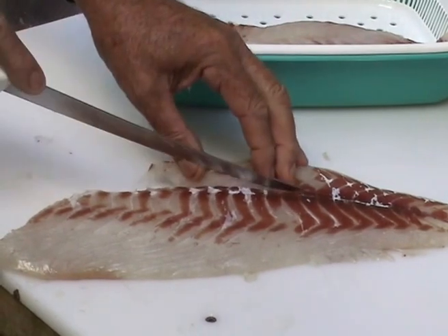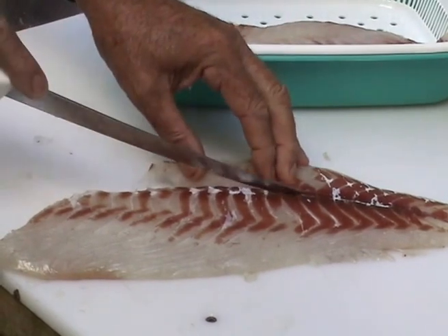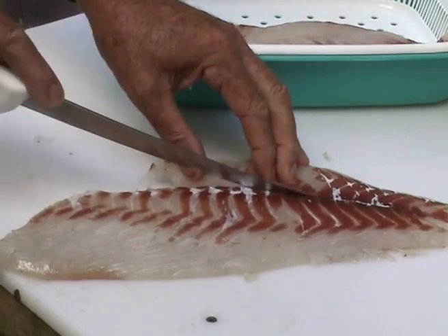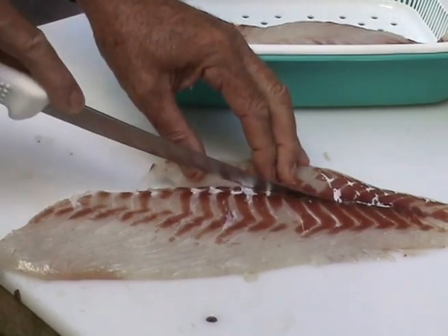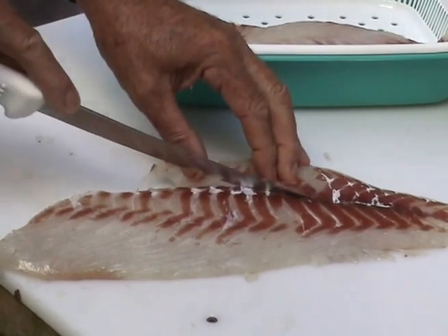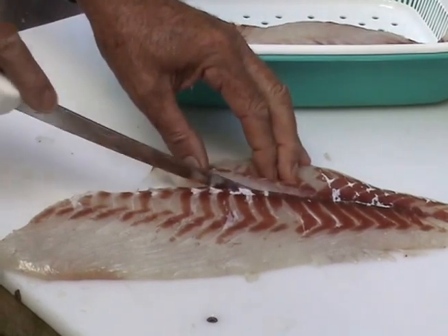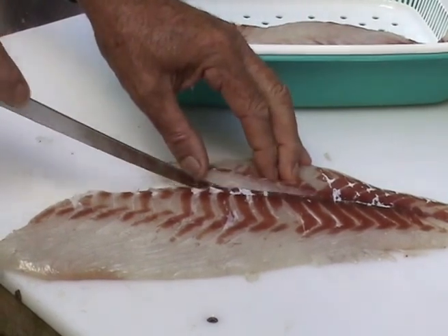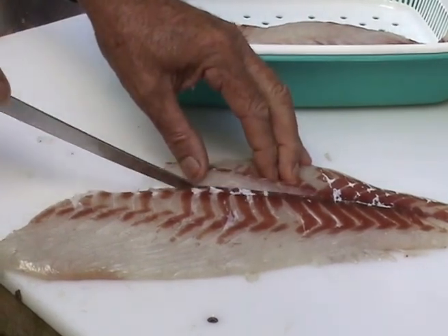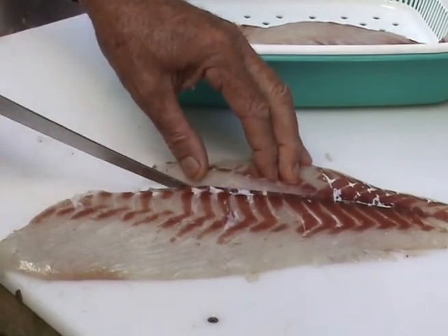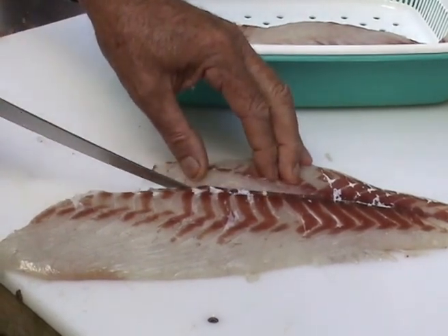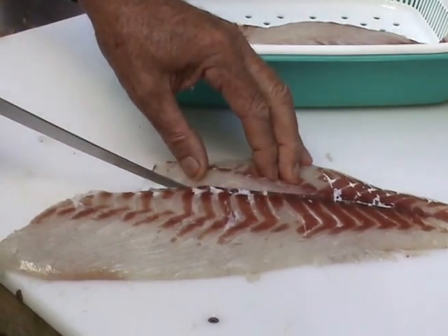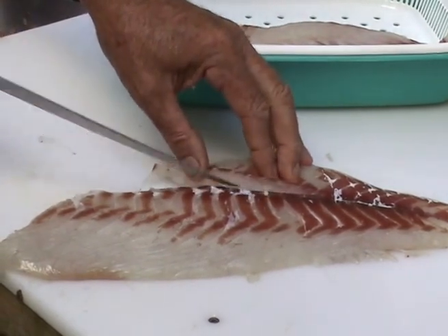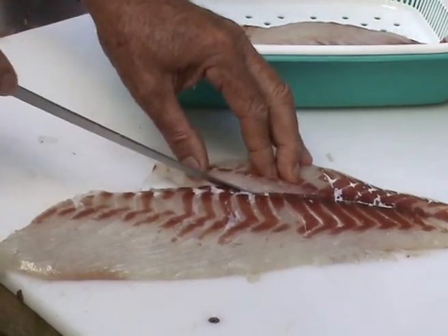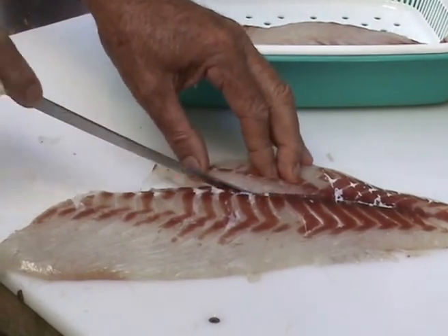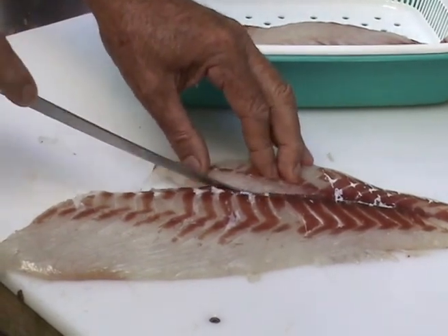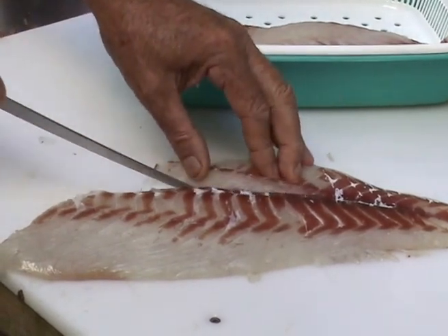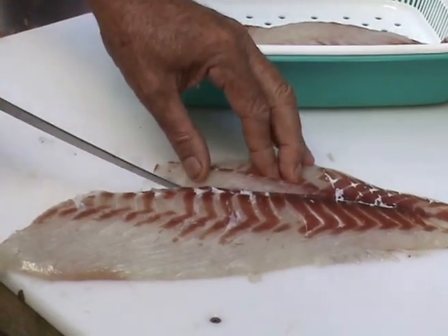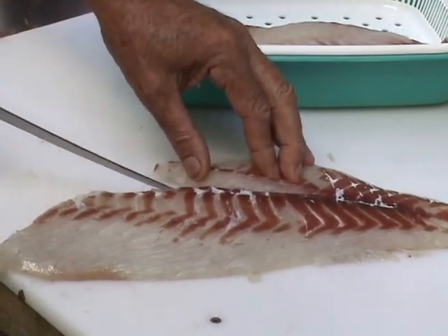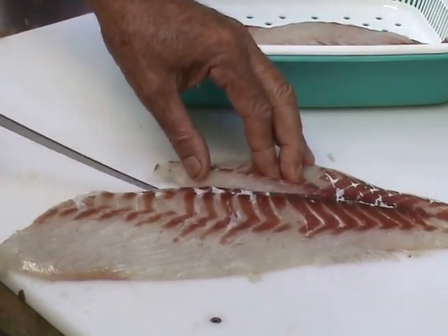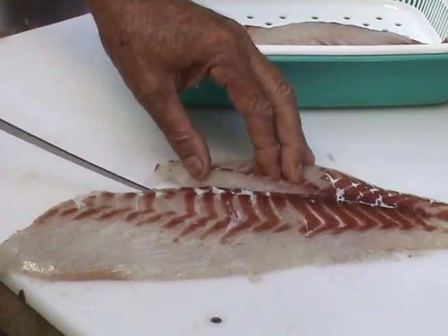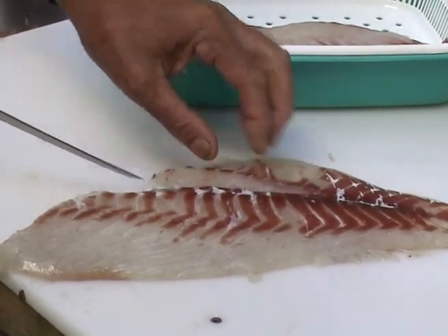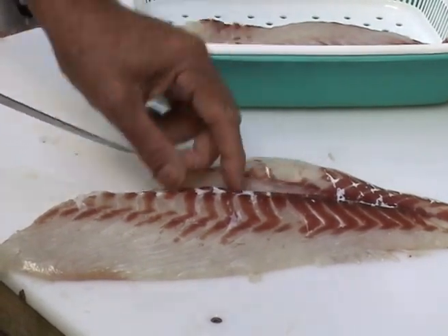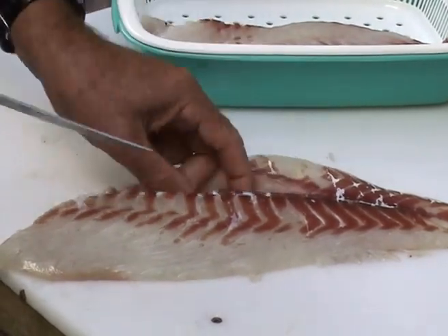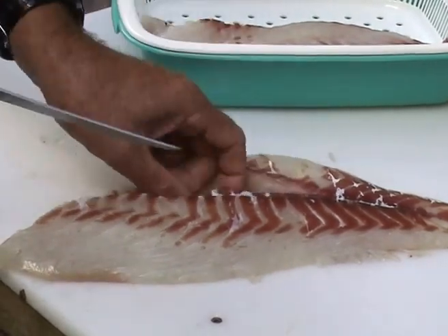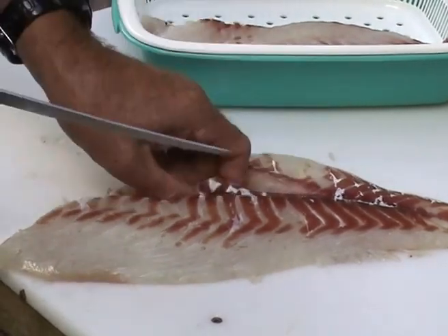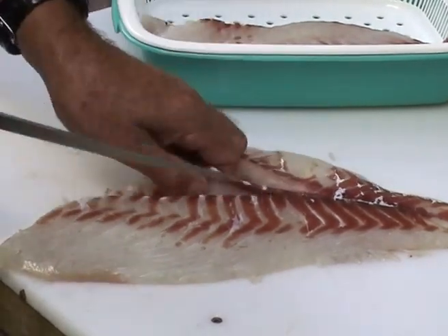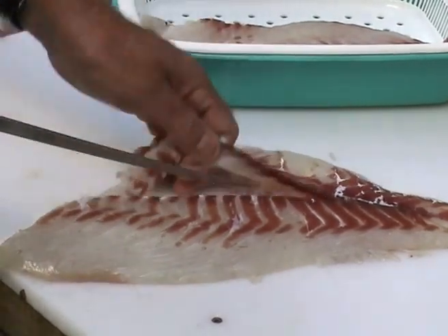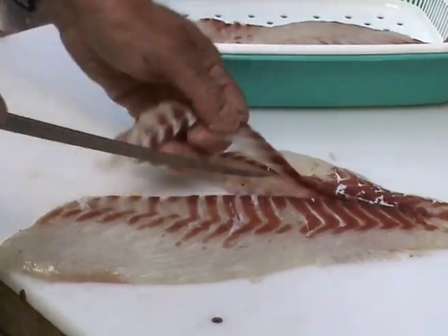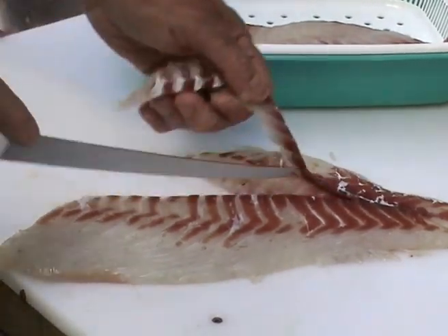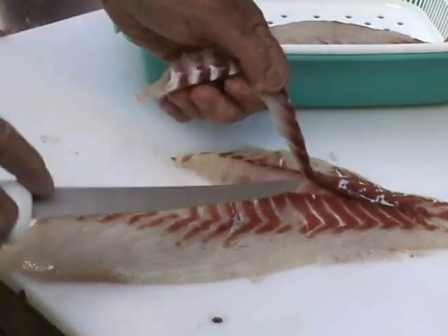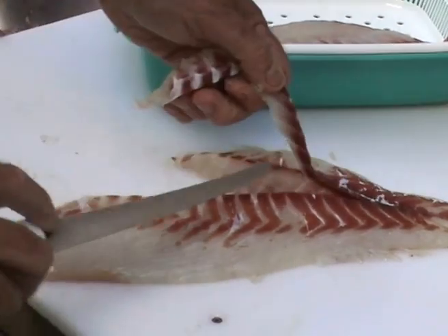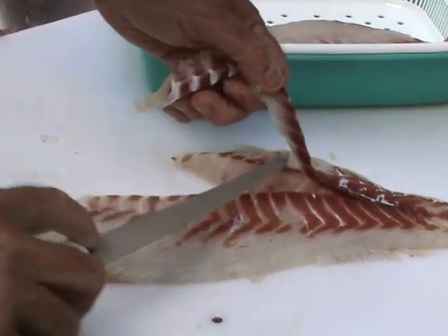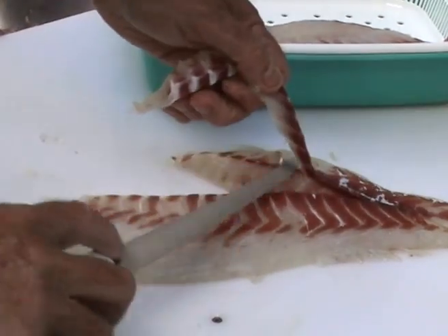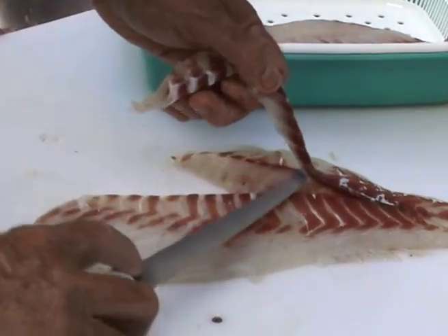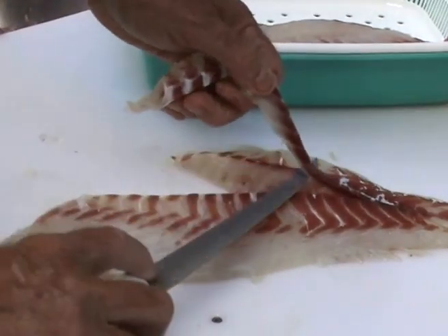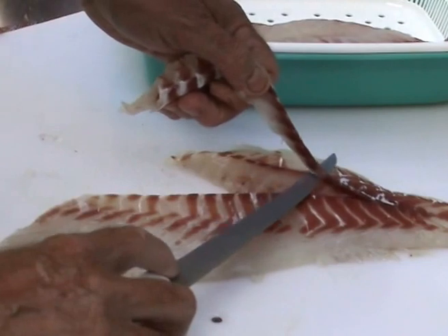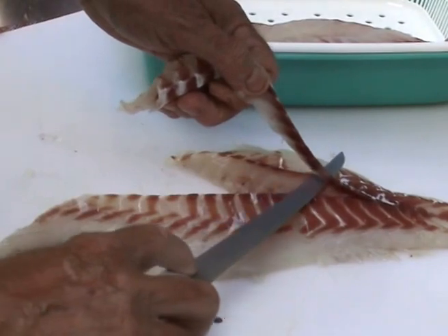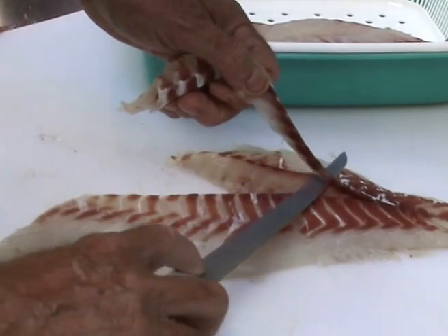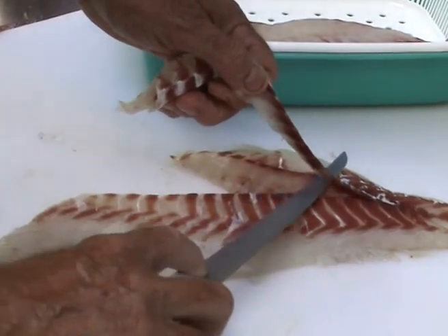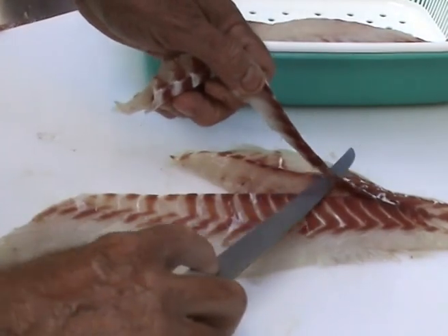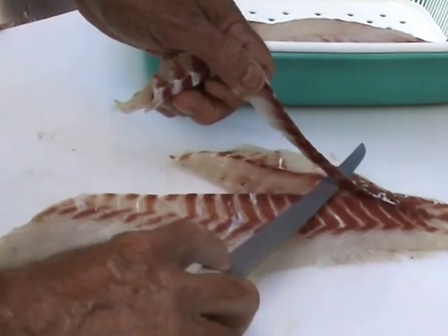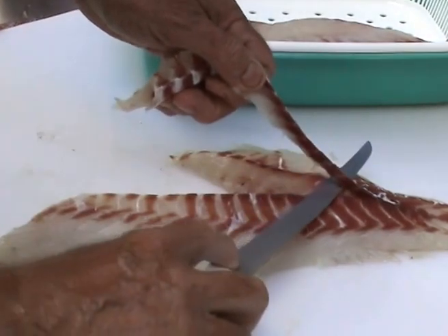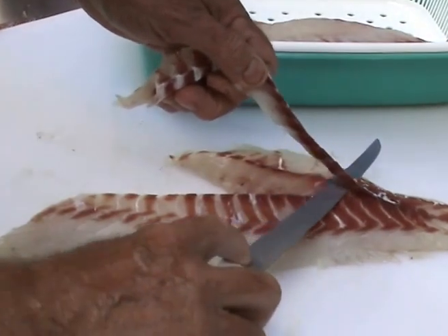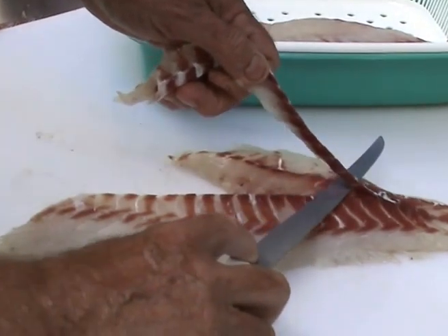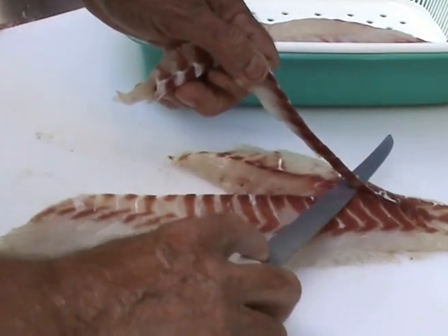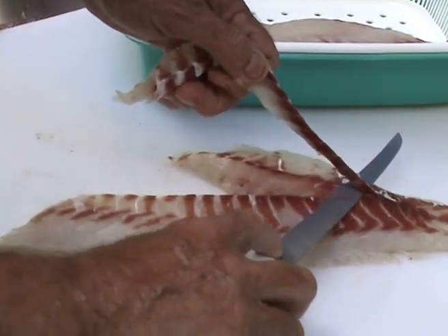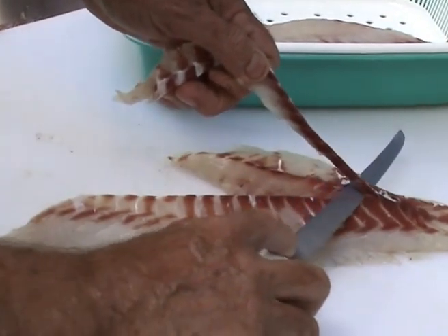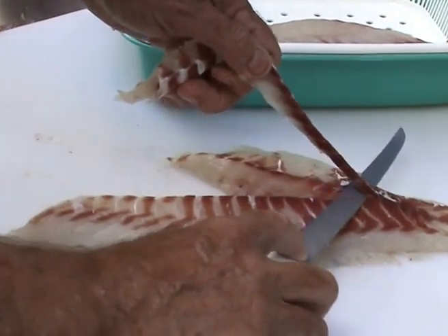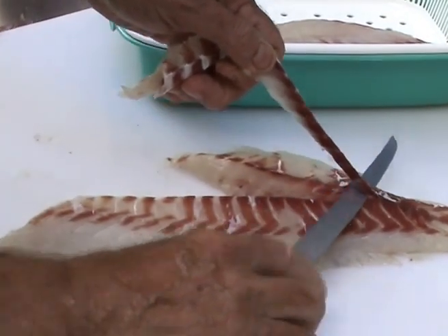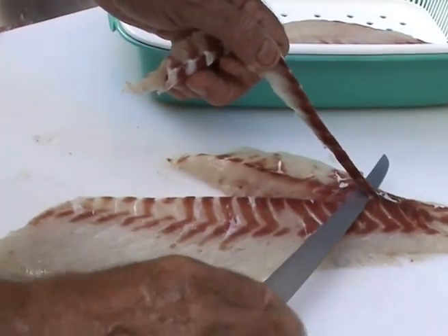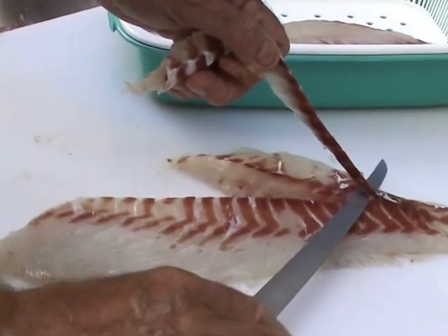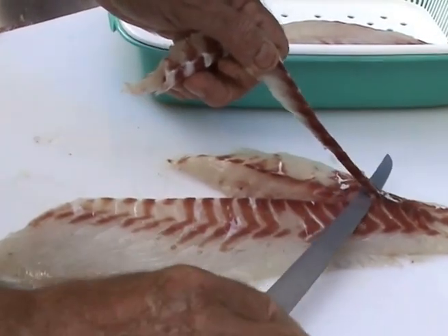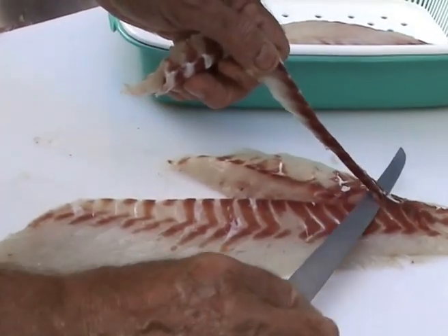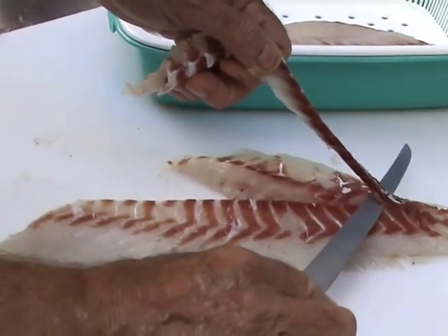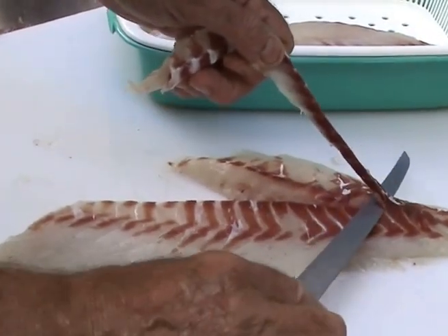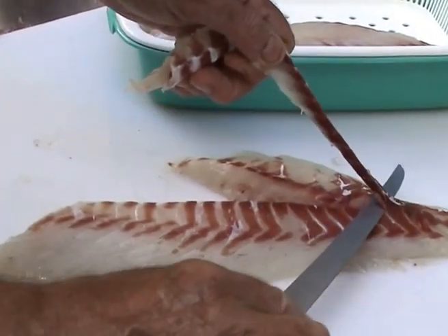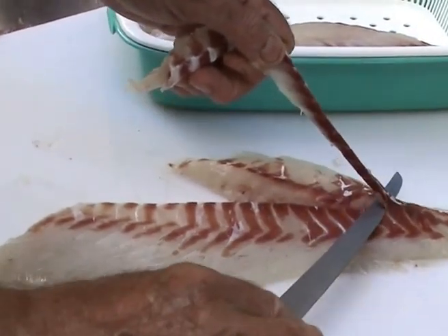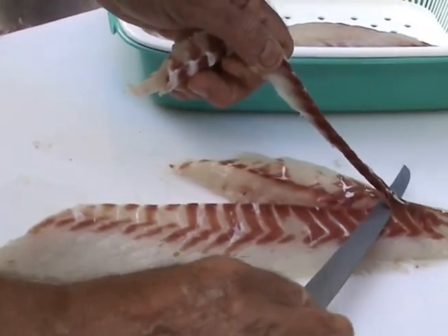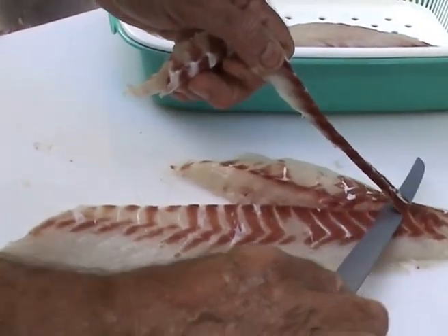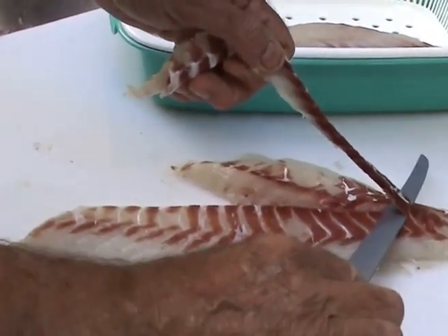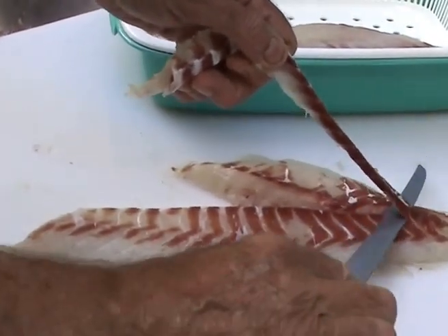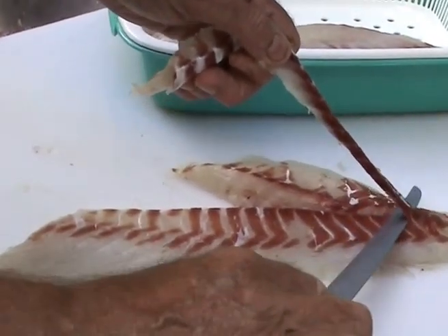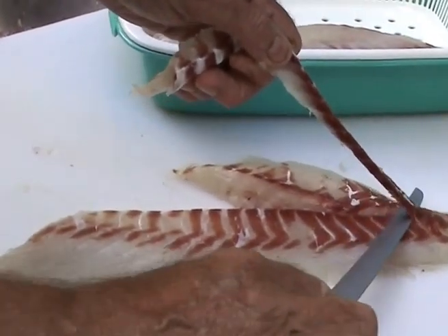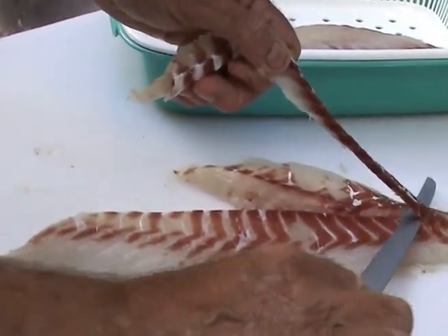I use Victory filleting knives made in New Zealand — they are great. You can also take a little bit of that bloodline out at the same time.